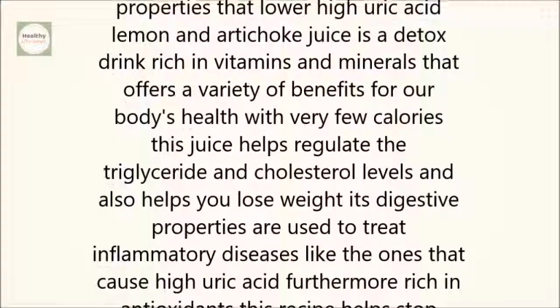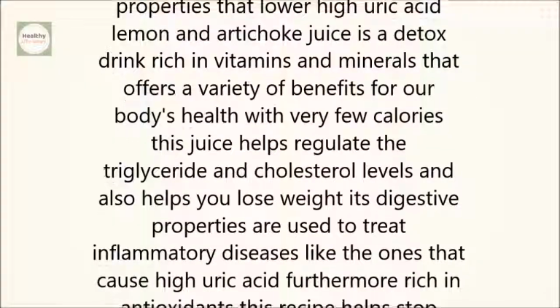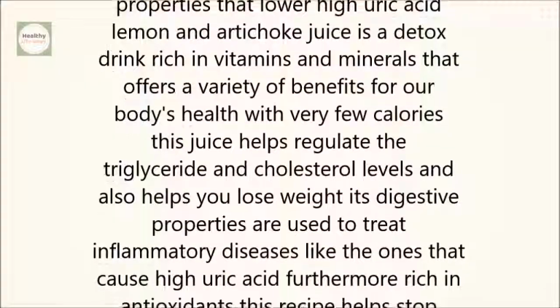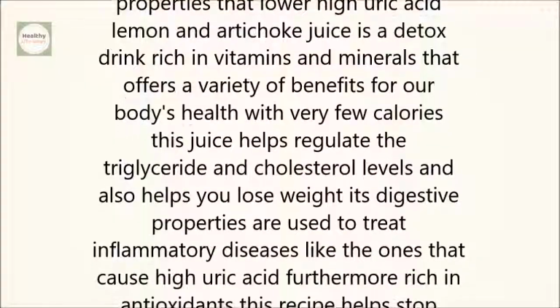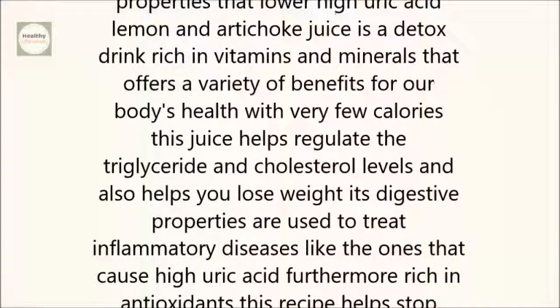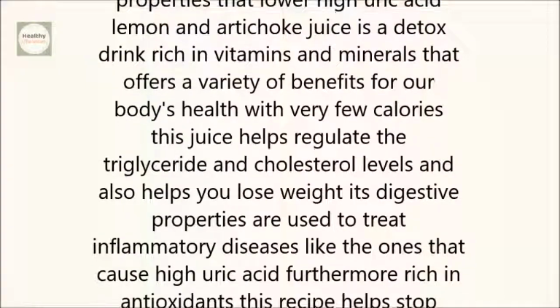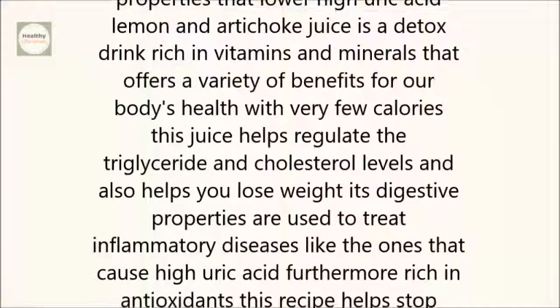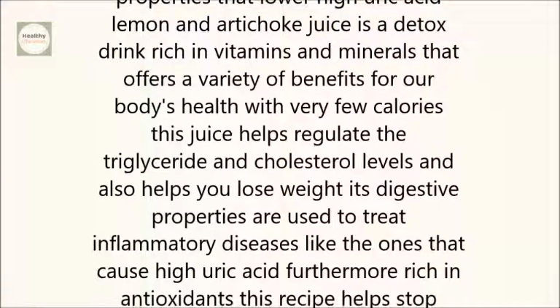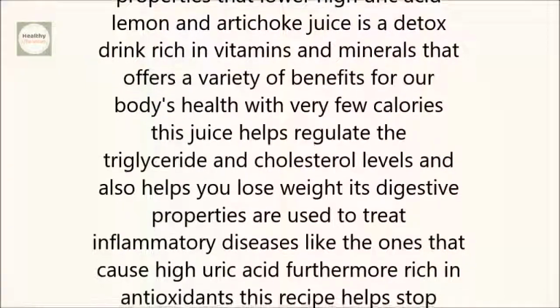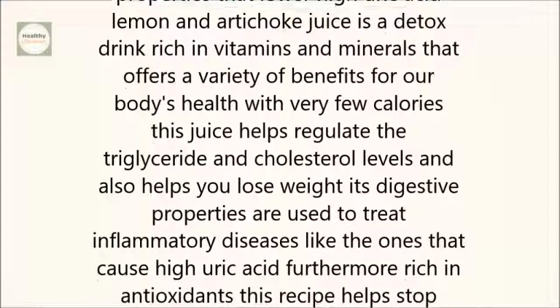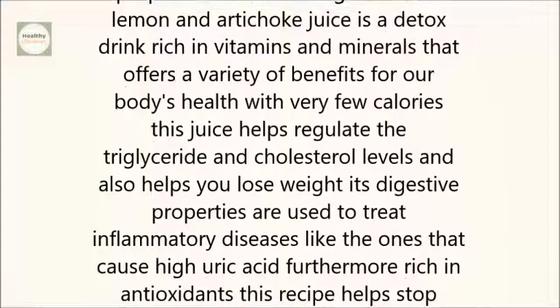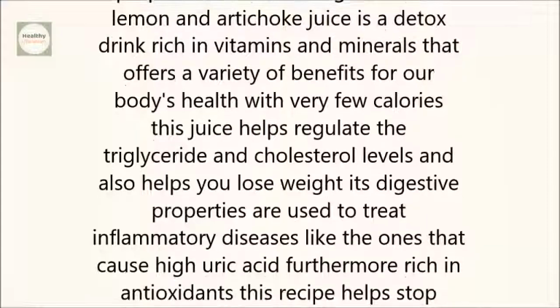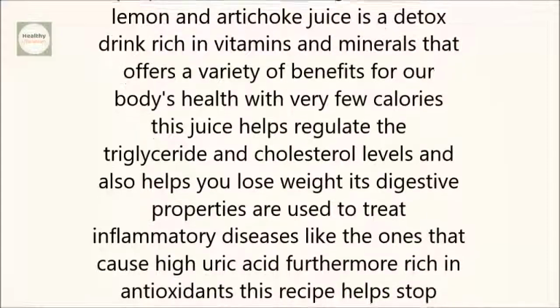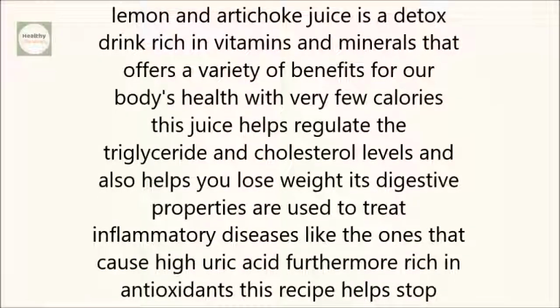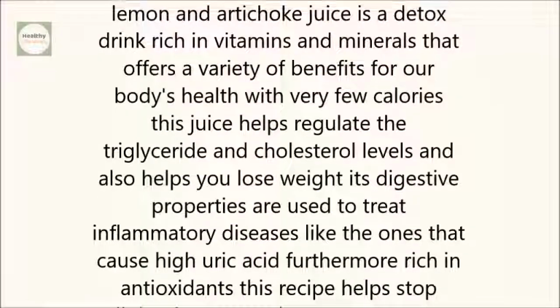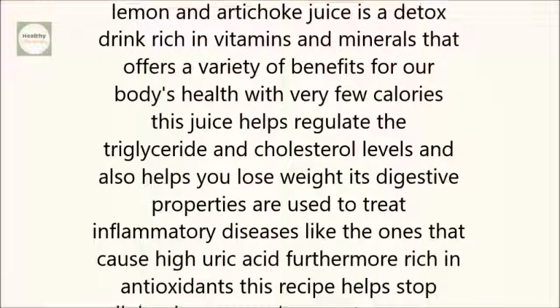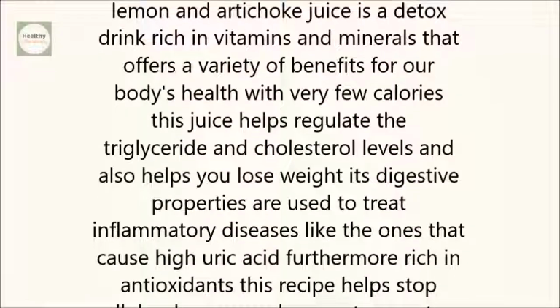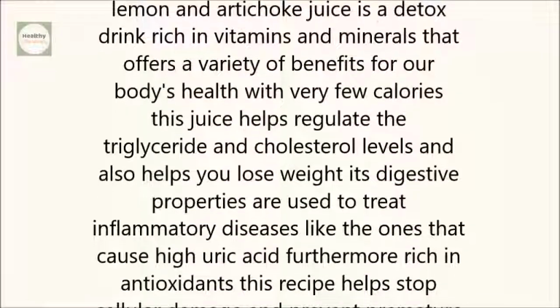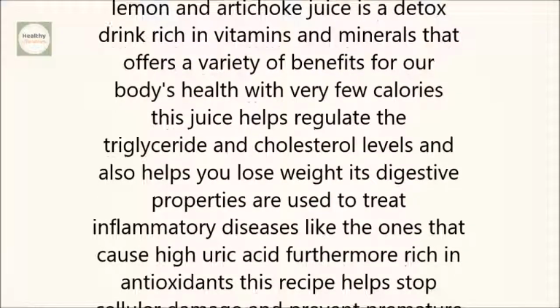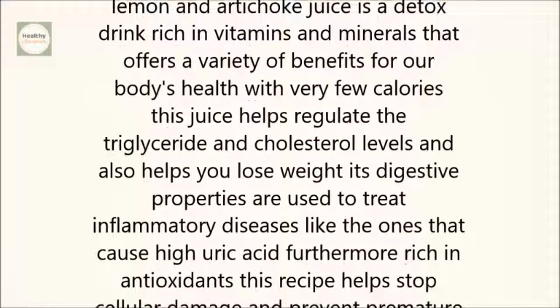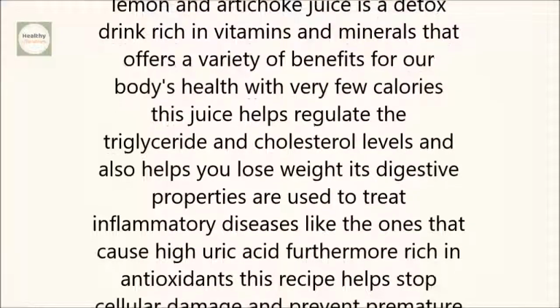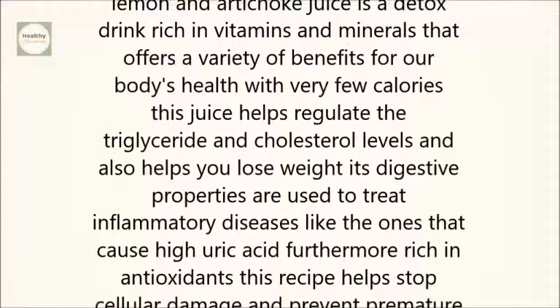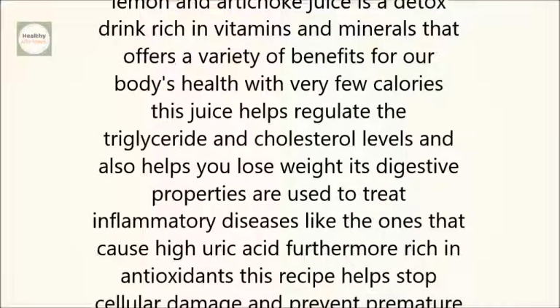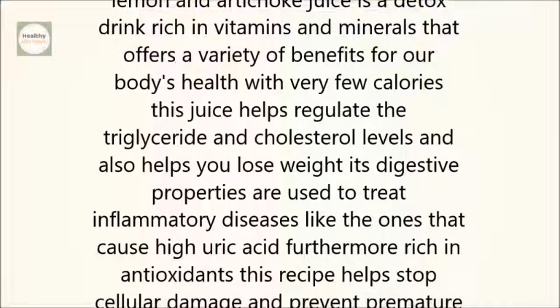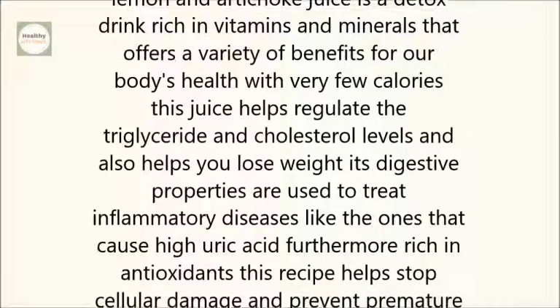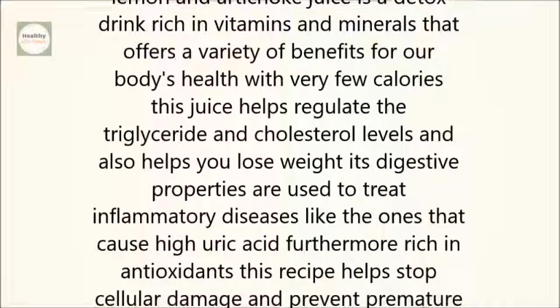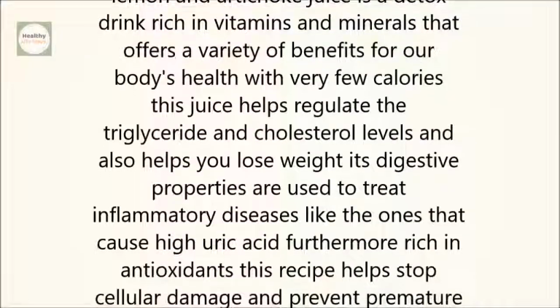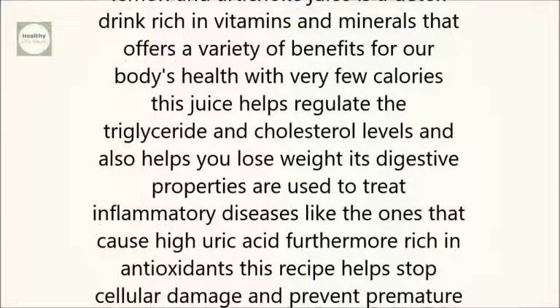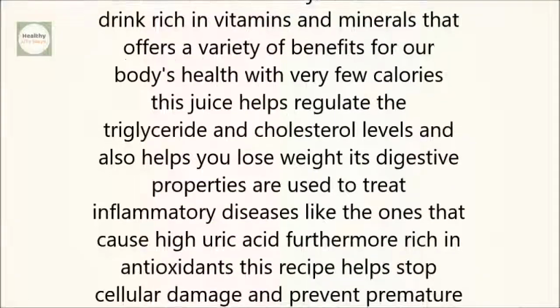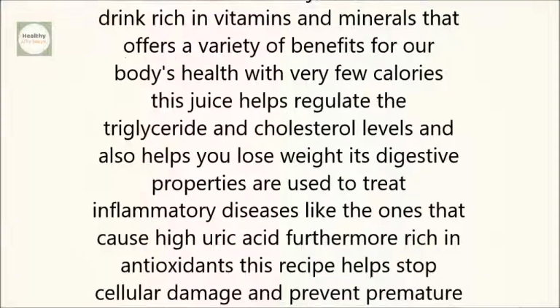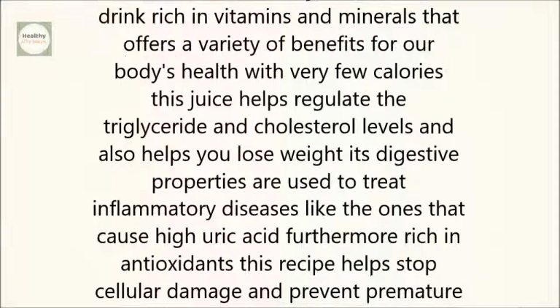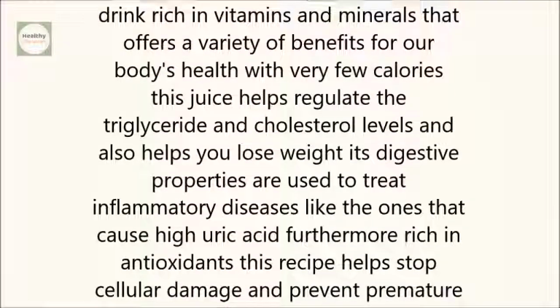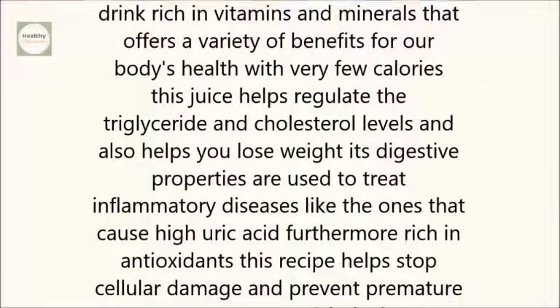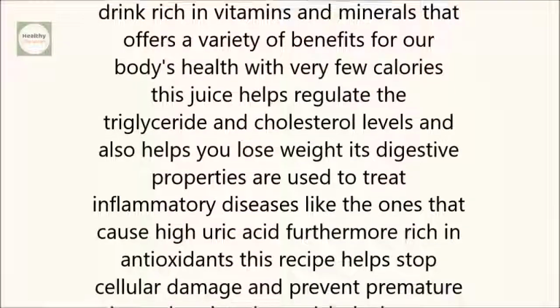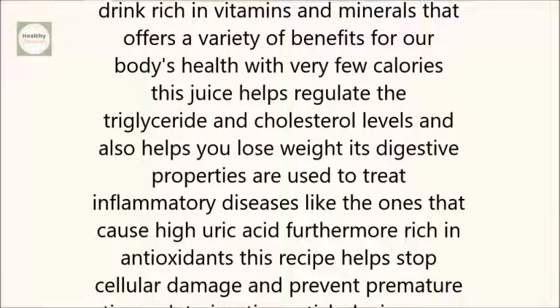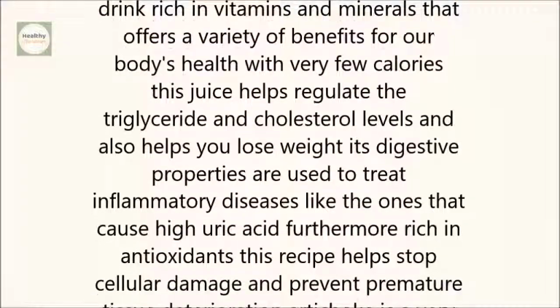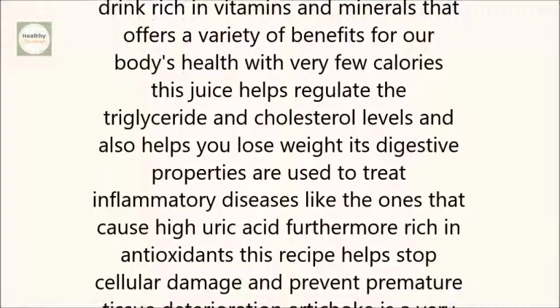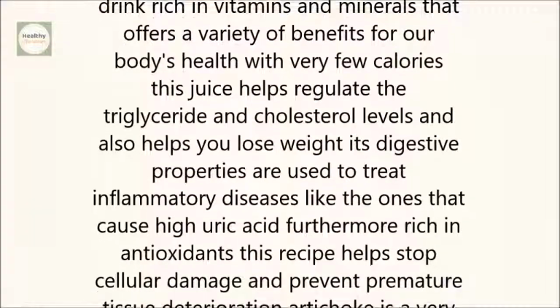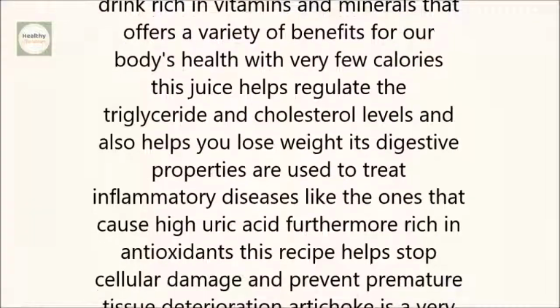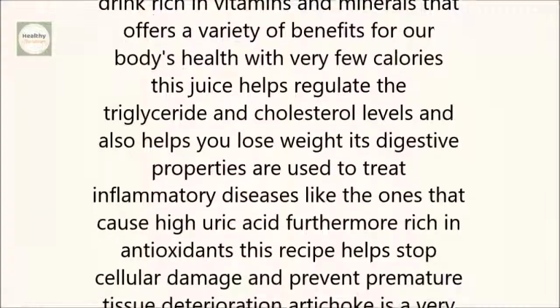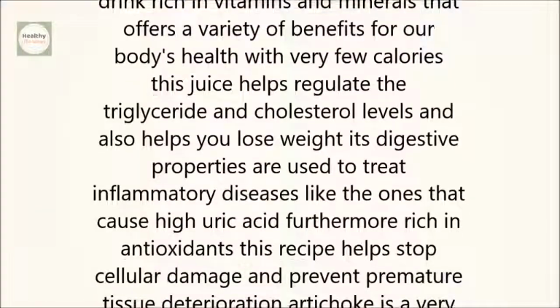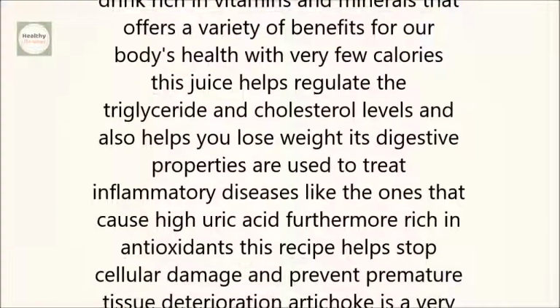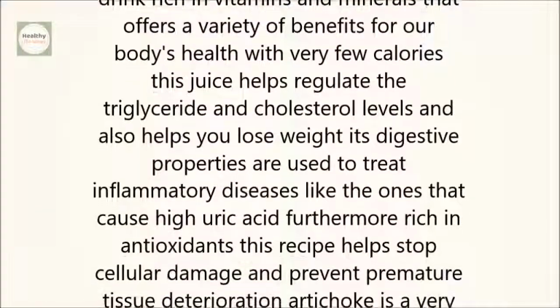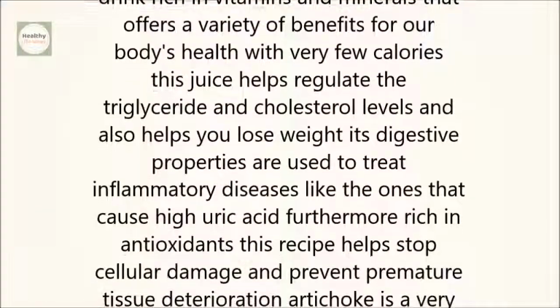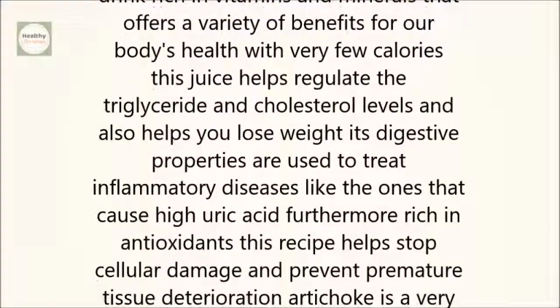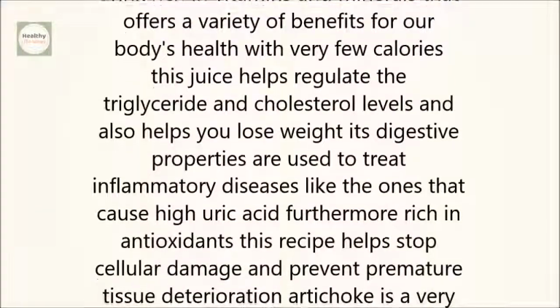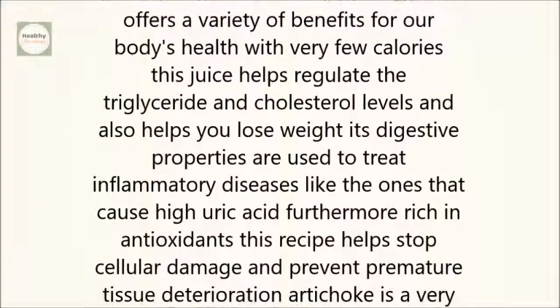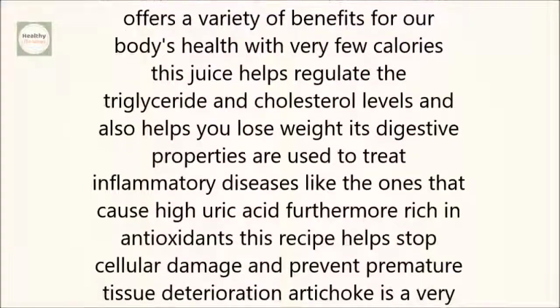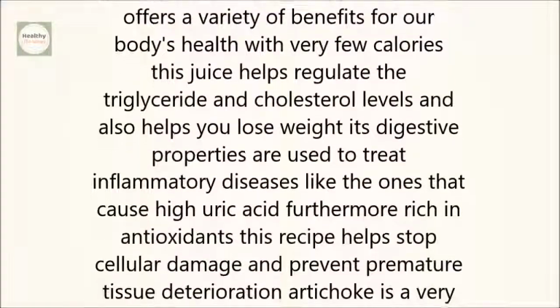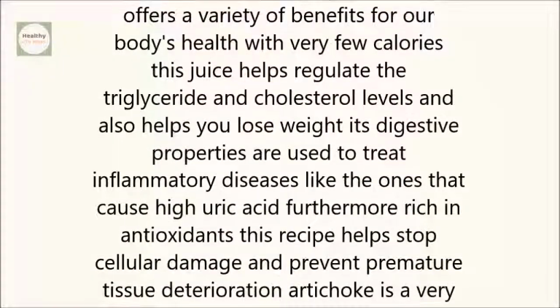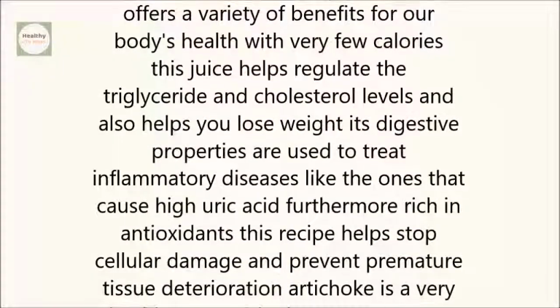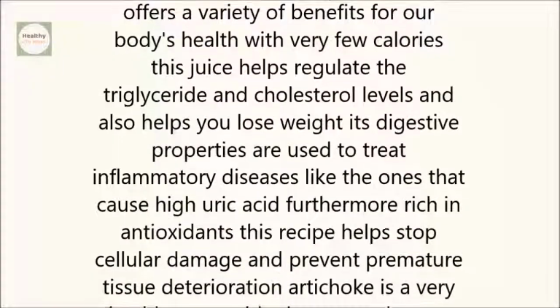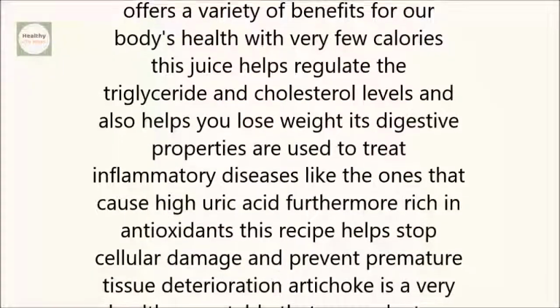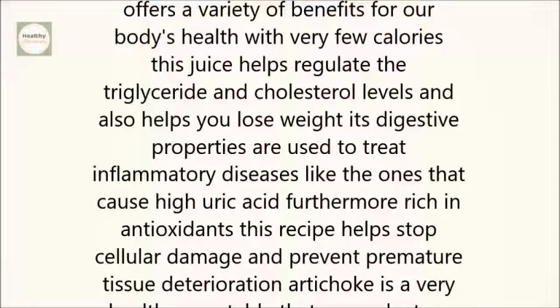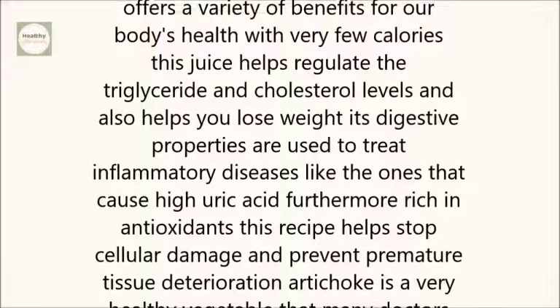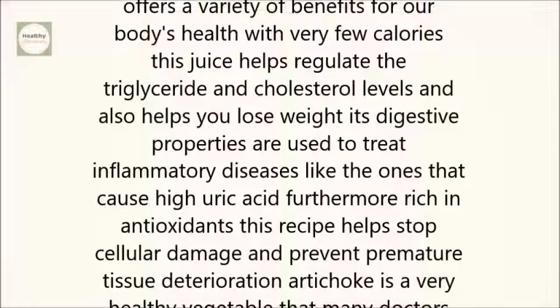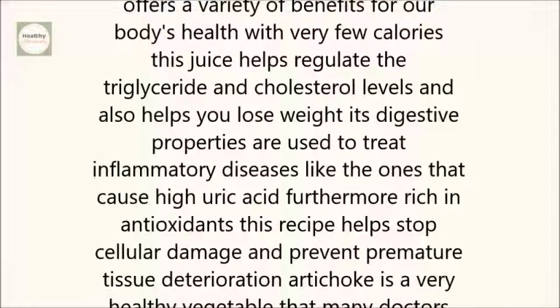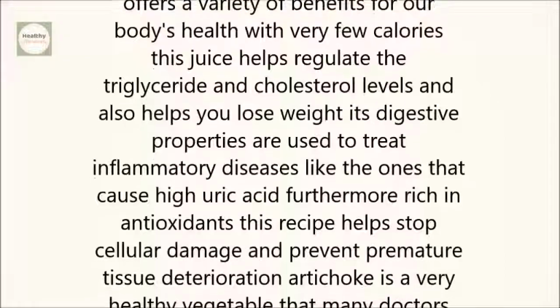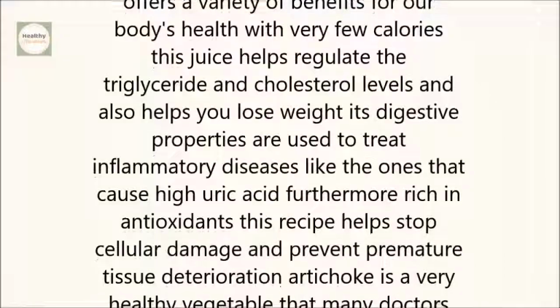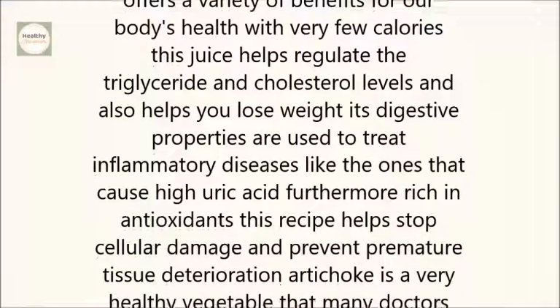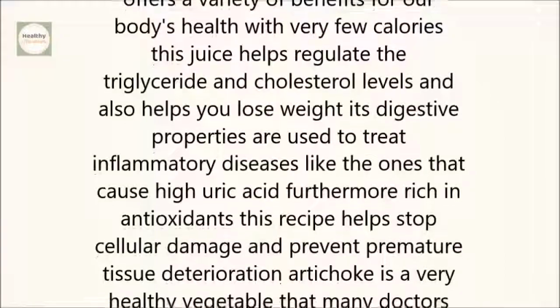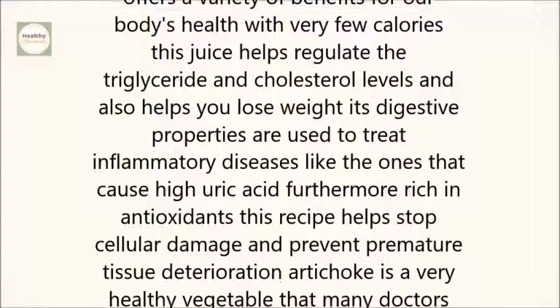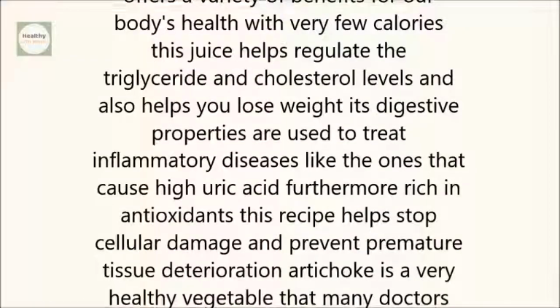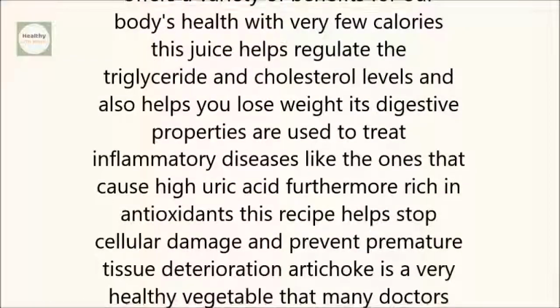Furthermore, rich in antioxidants, this recipe helps stop cellular damage and prevent premature tissue deterioration.